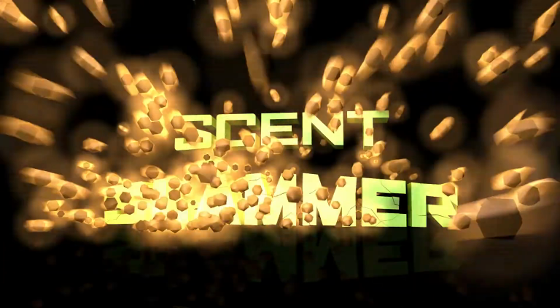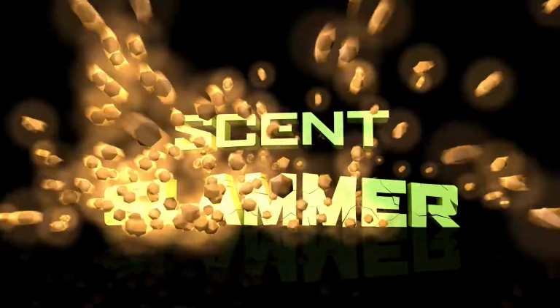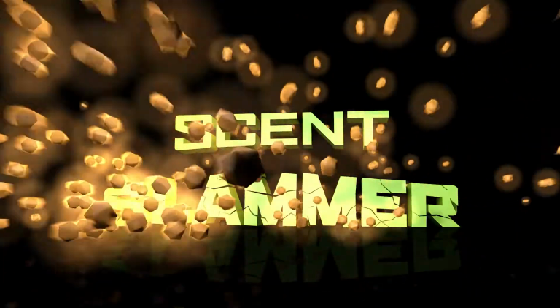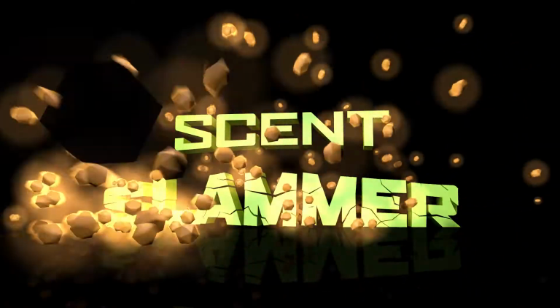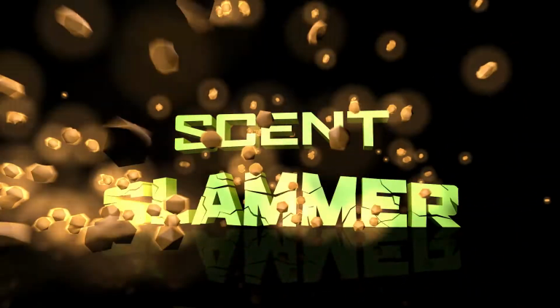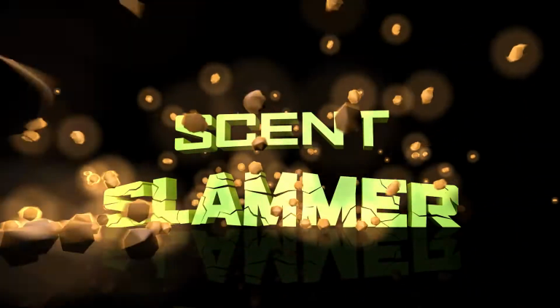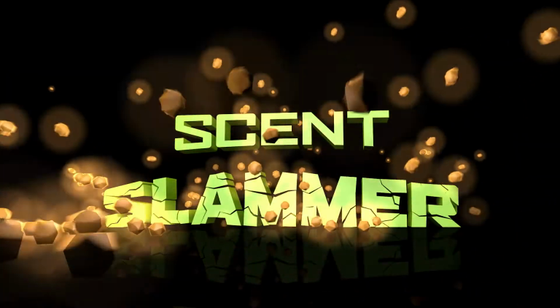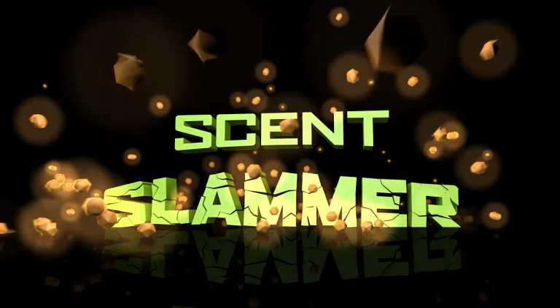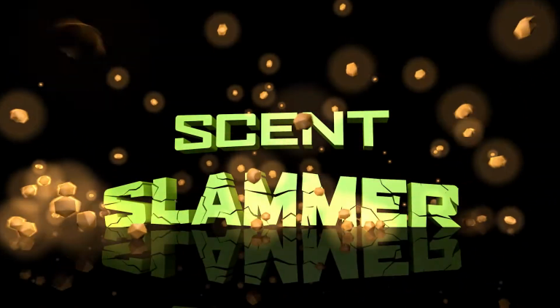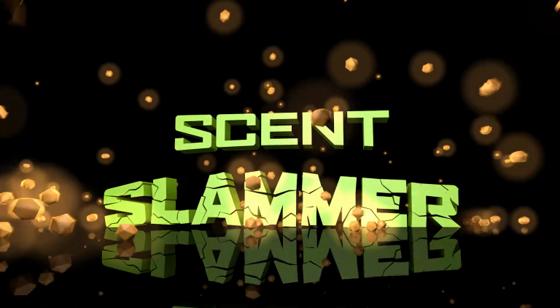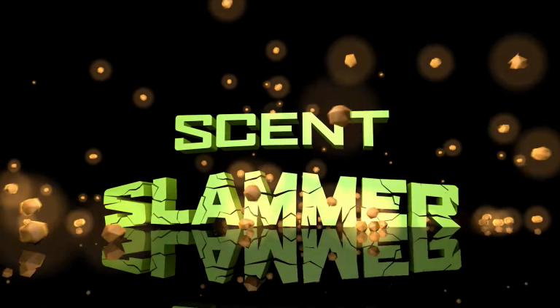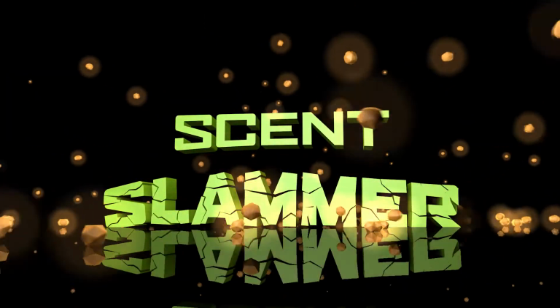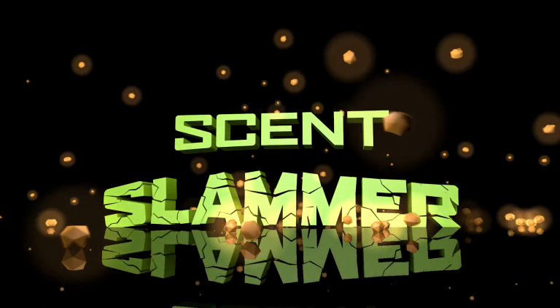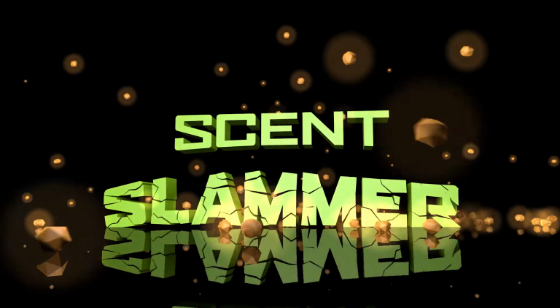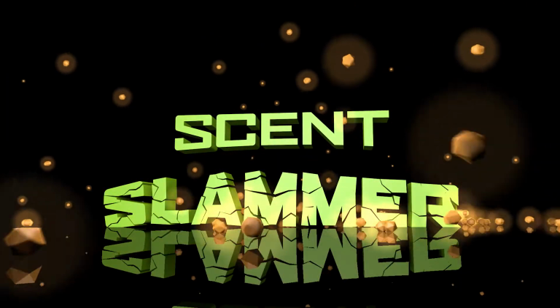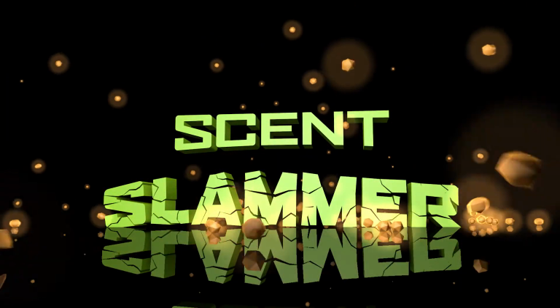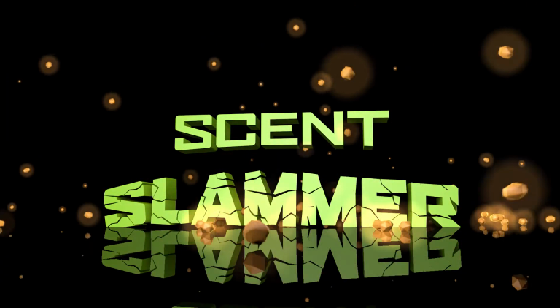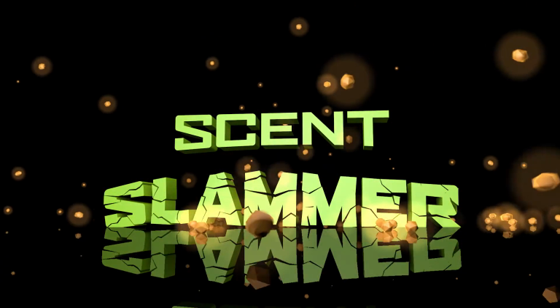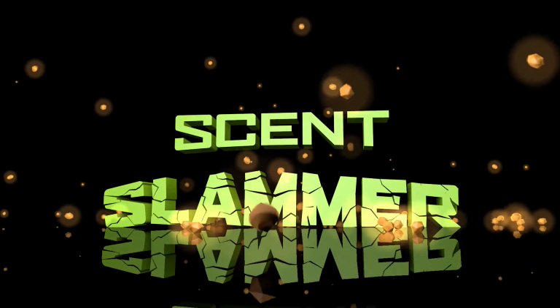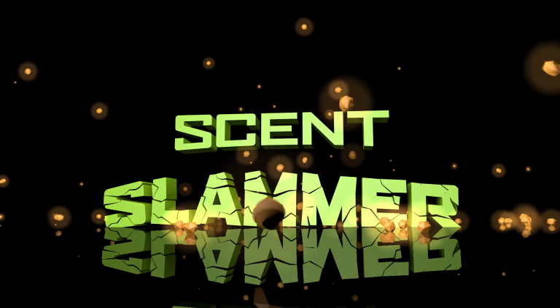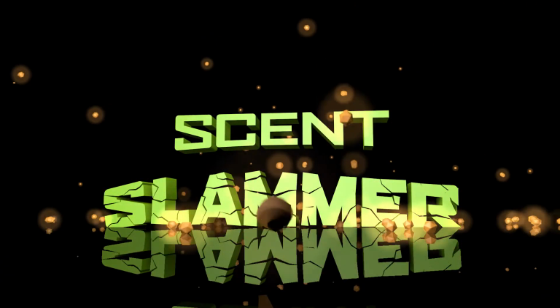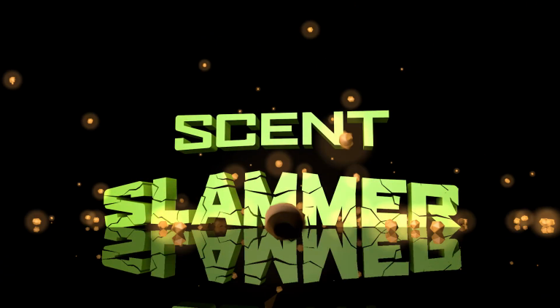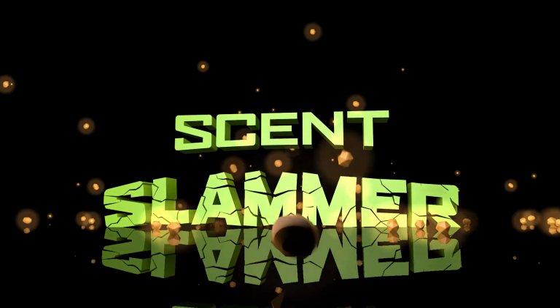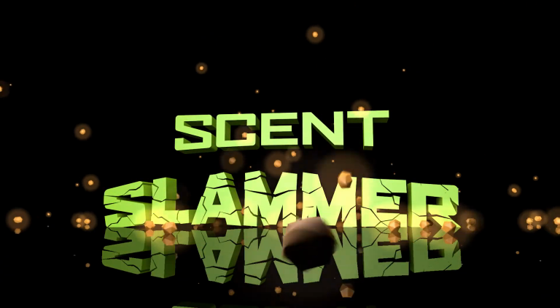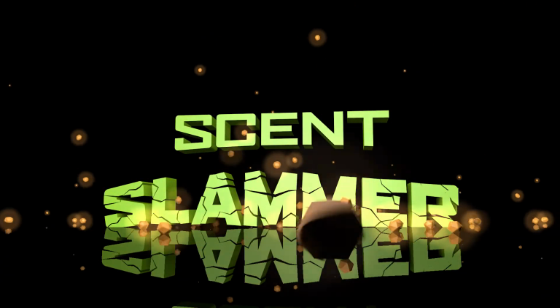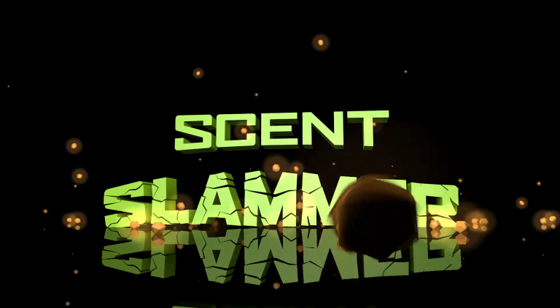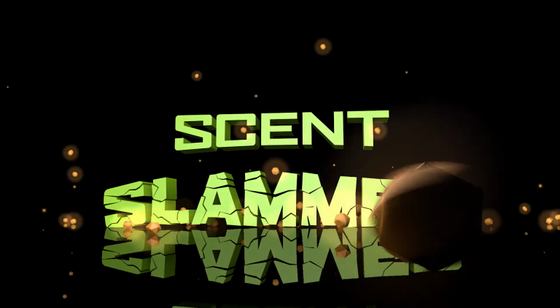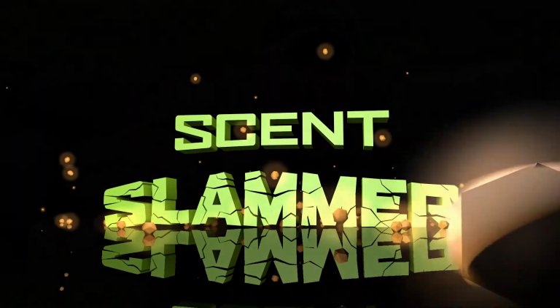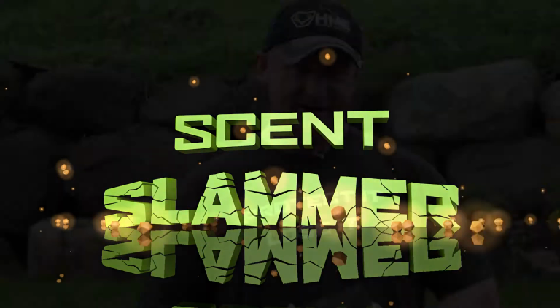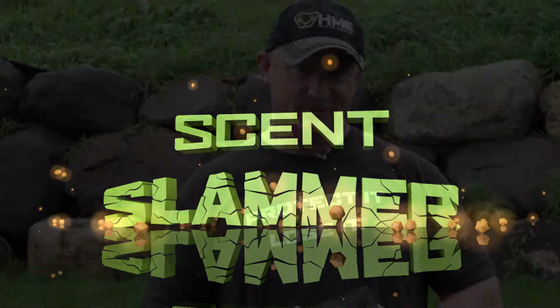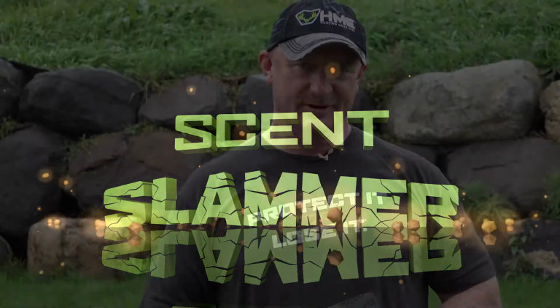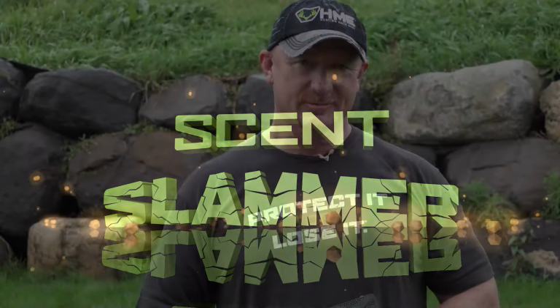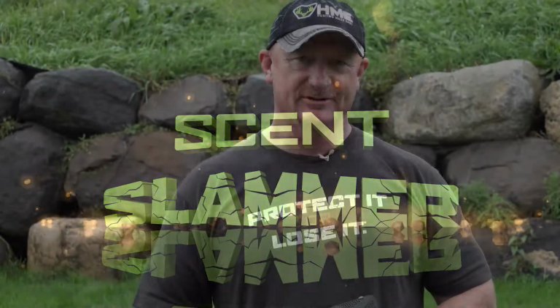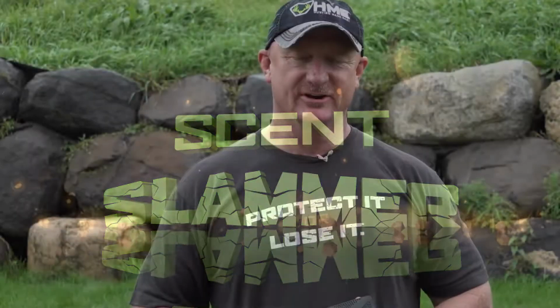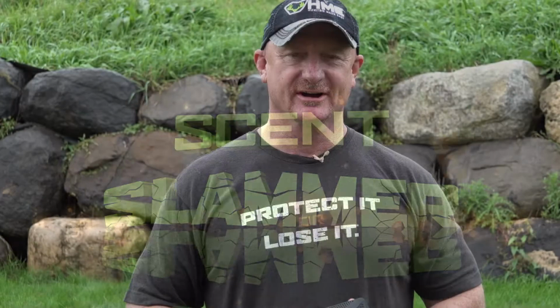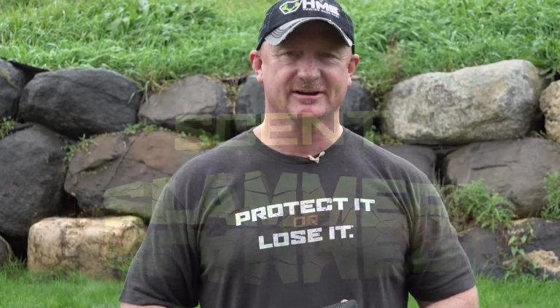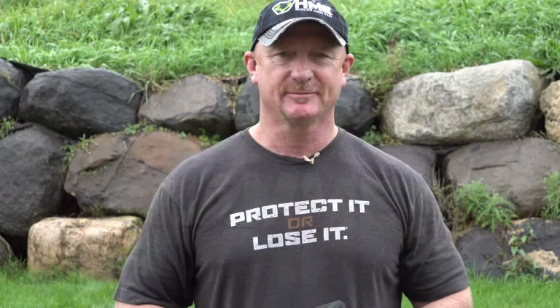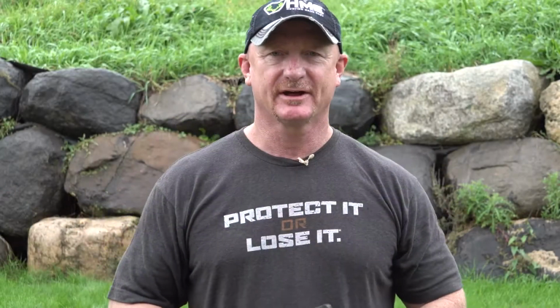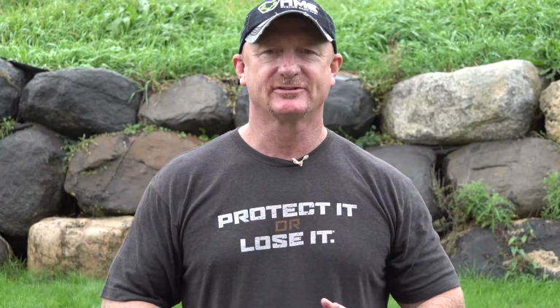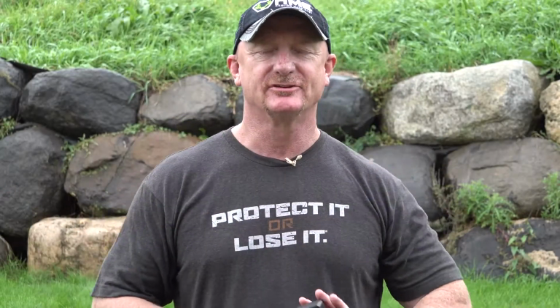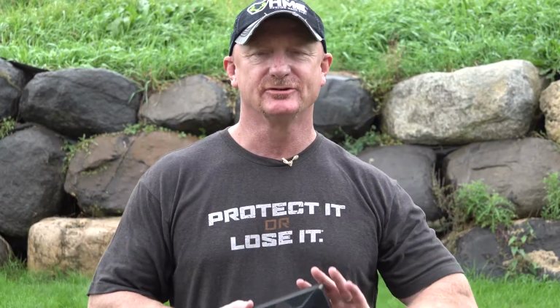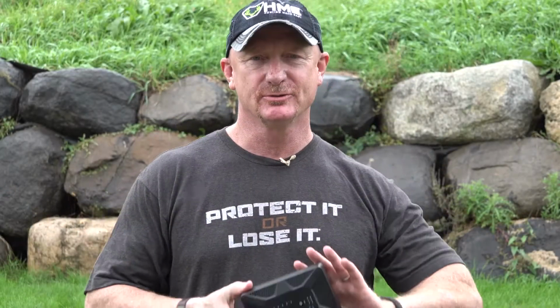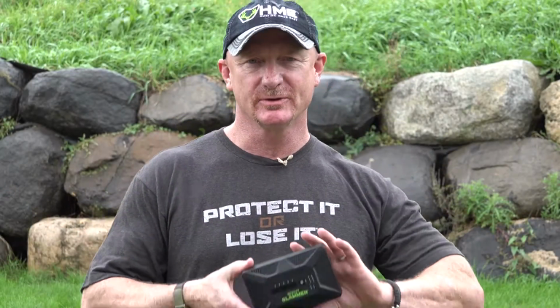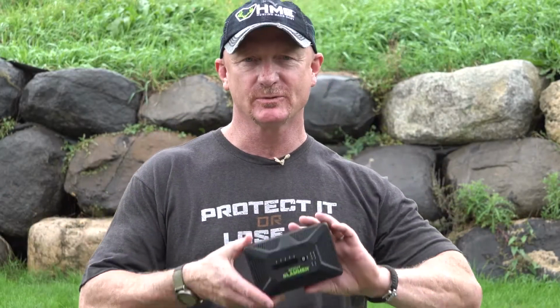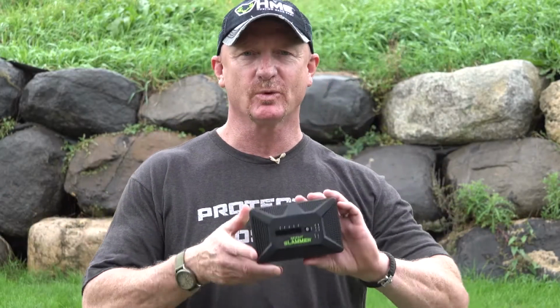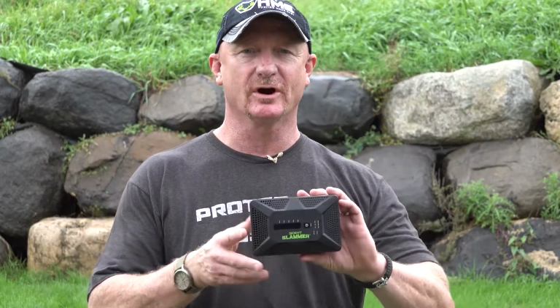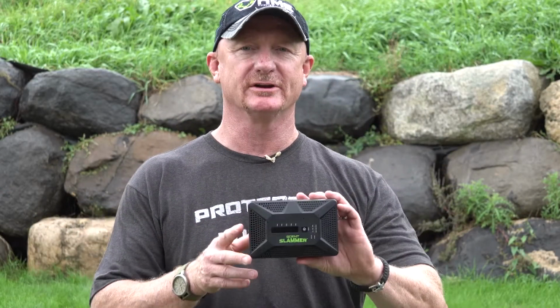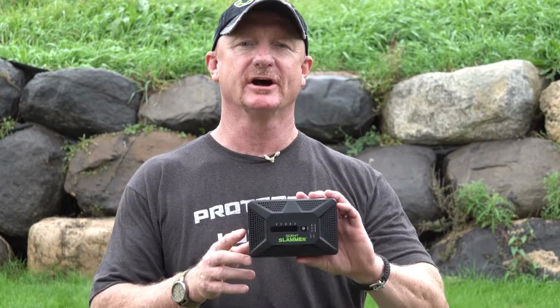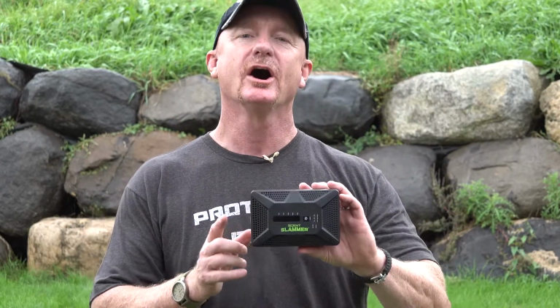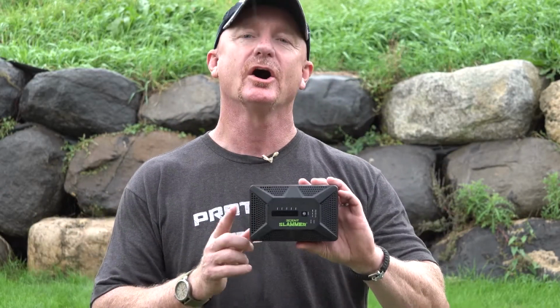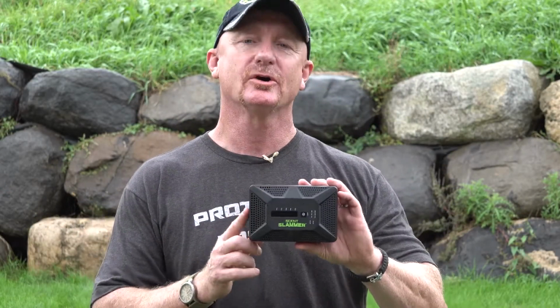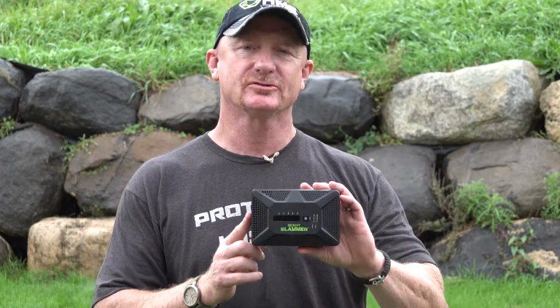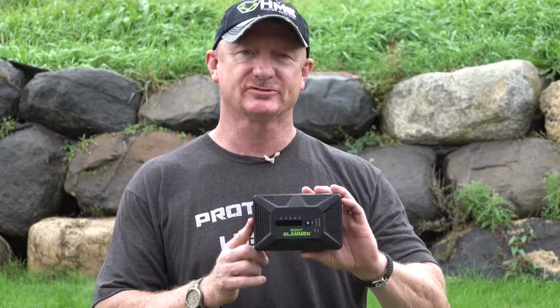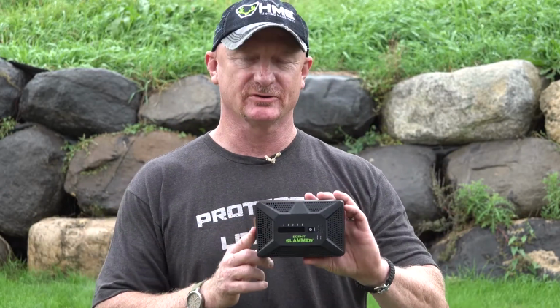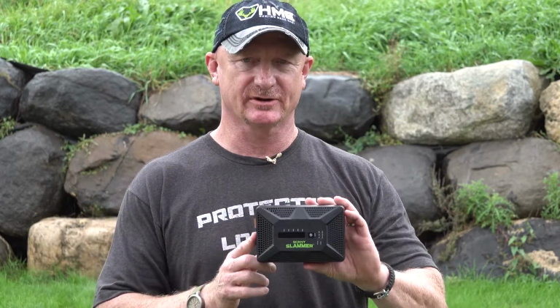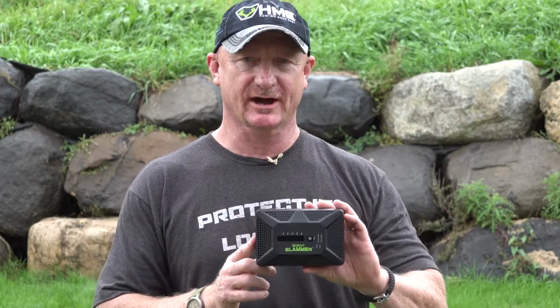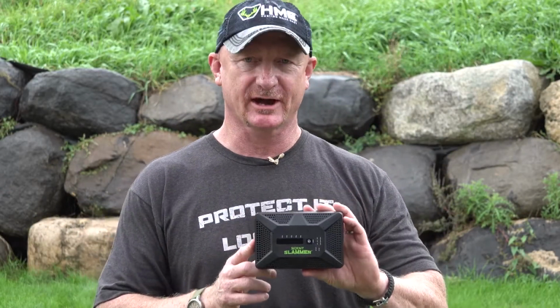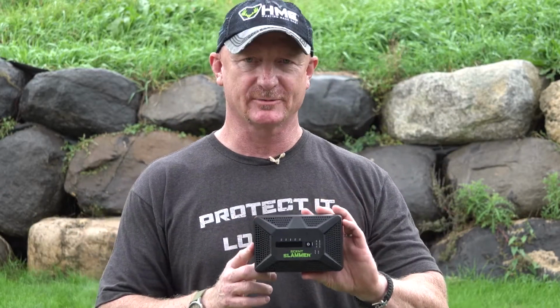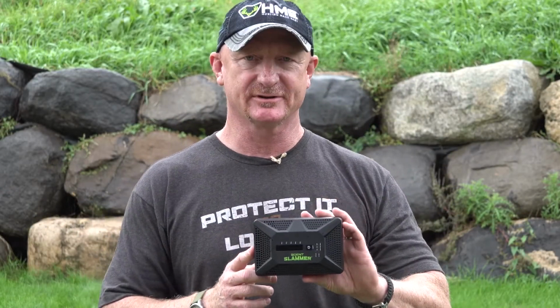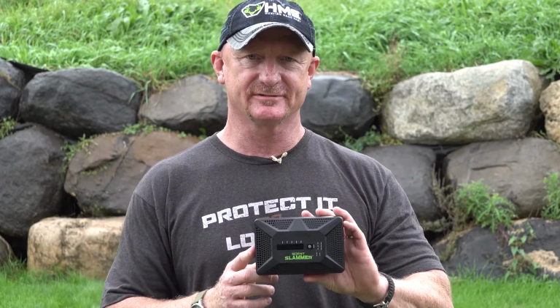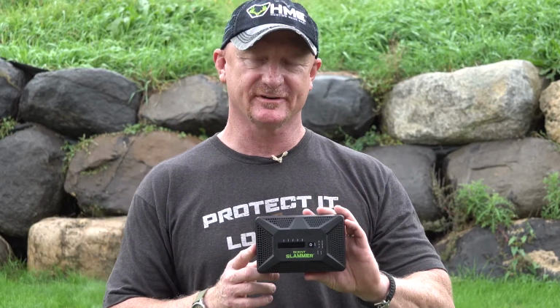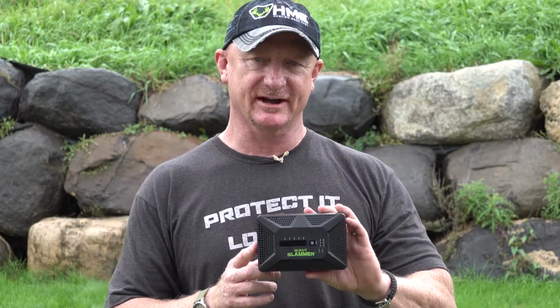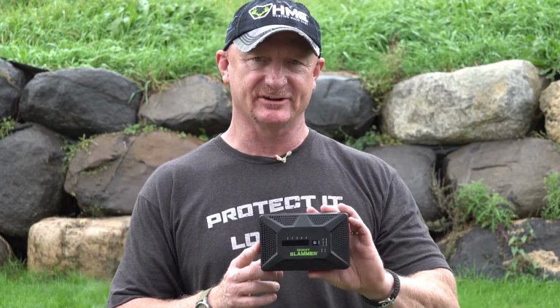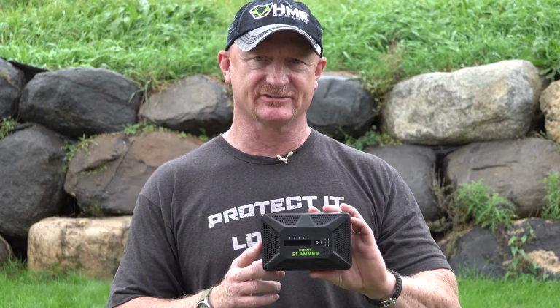Hey everyone, Keith Beam for Scent Slammer. Today we're going to be talking about the two-in-one ozone hybrid device.